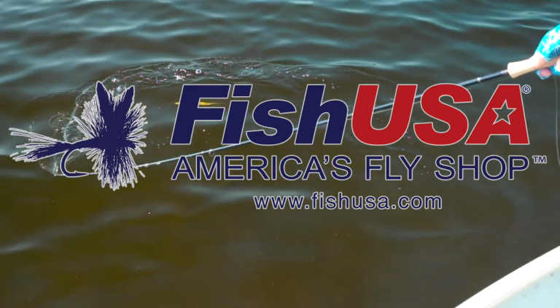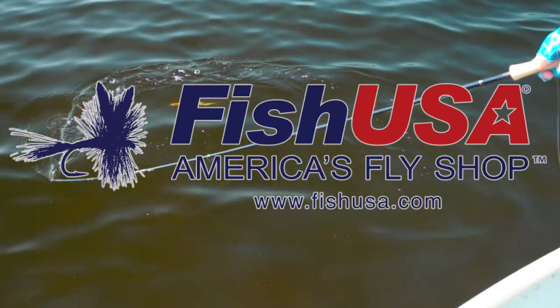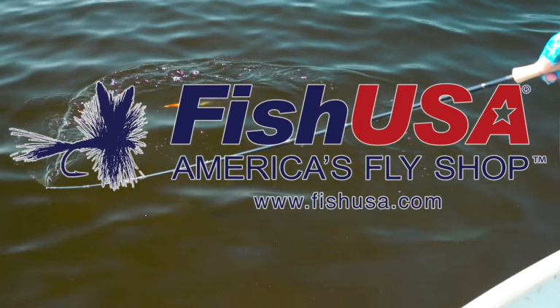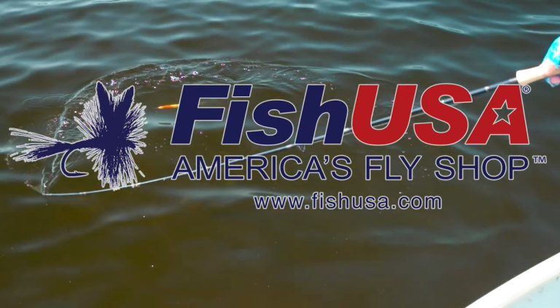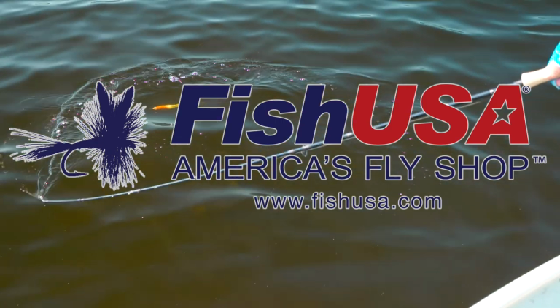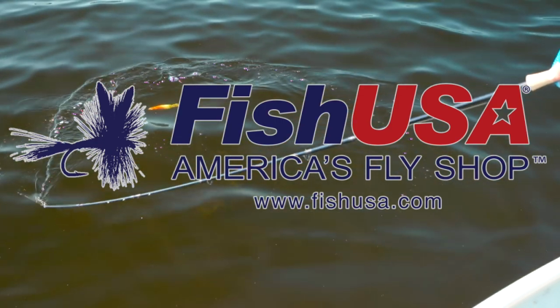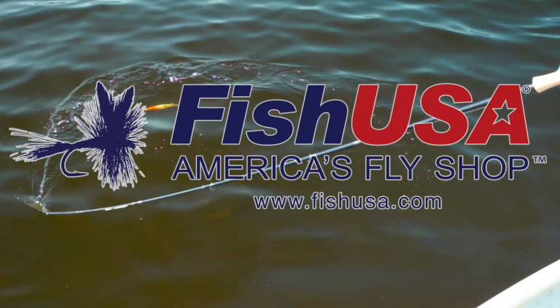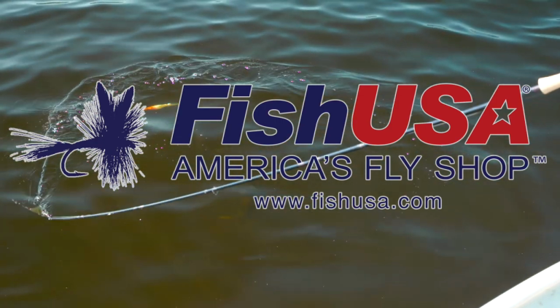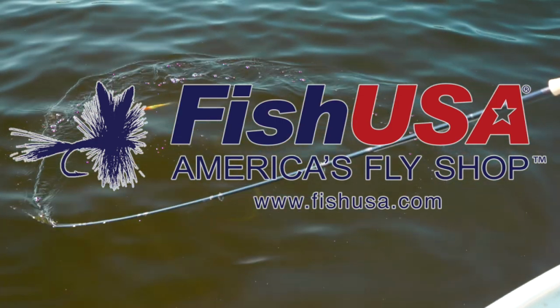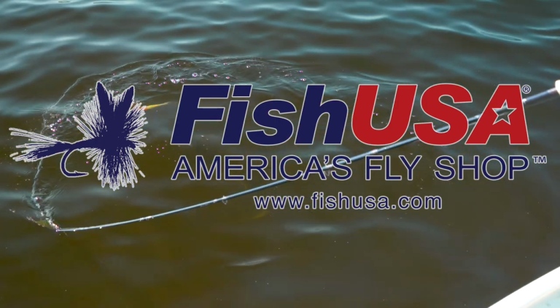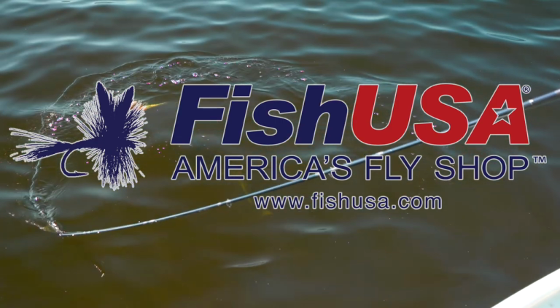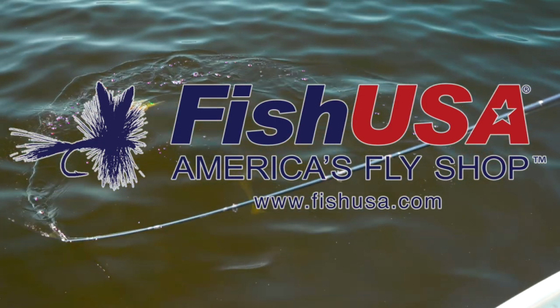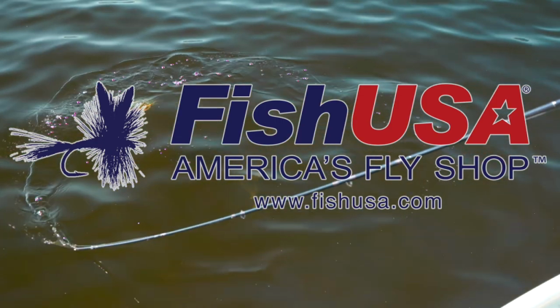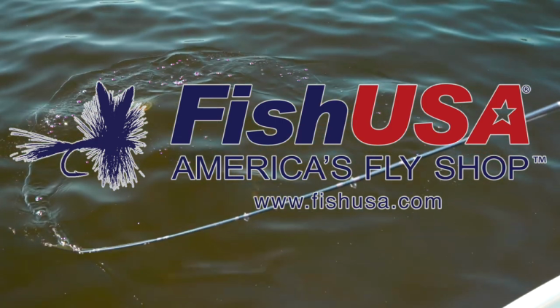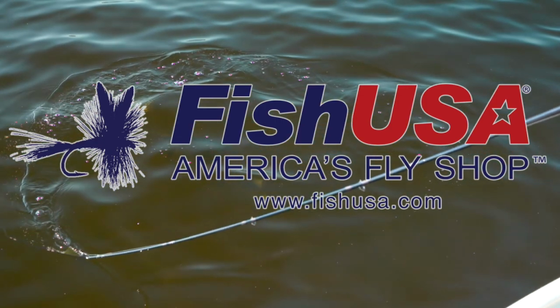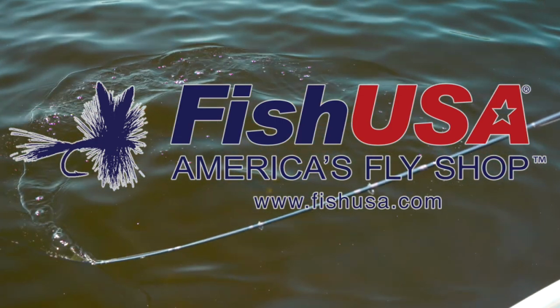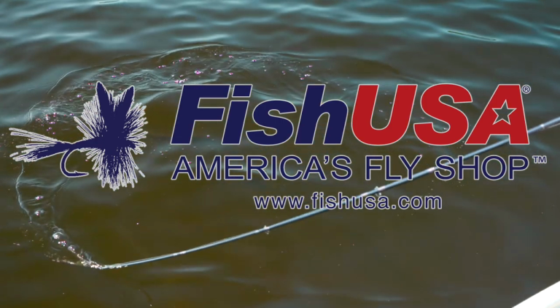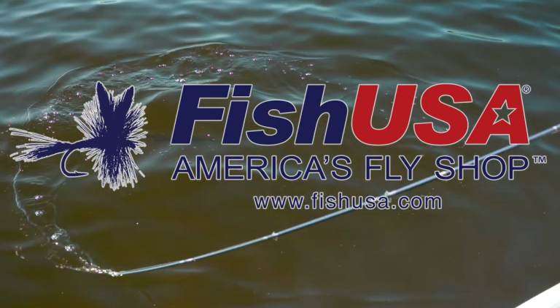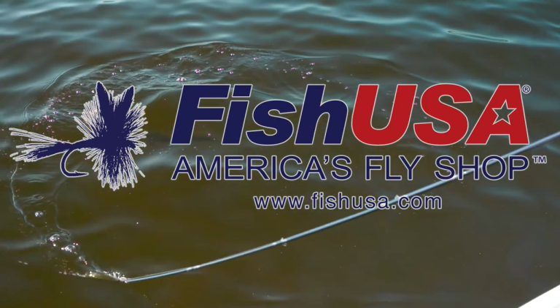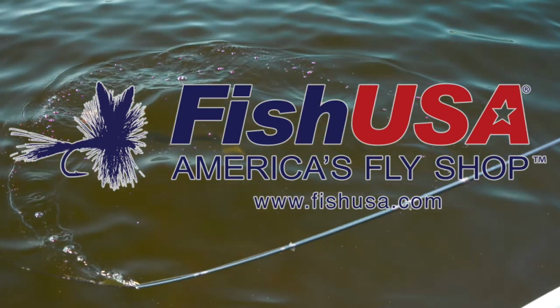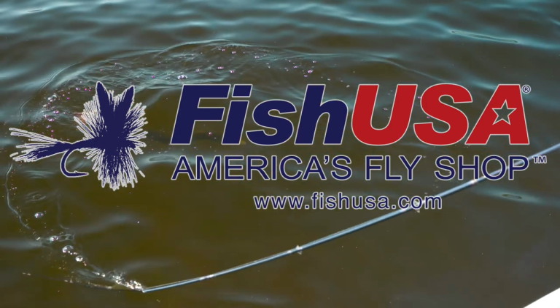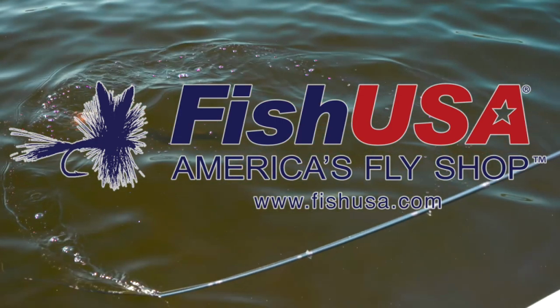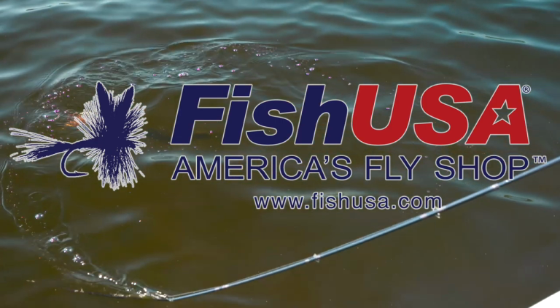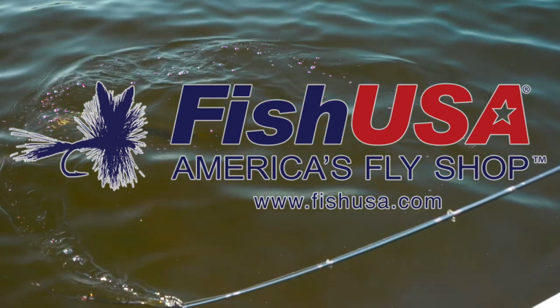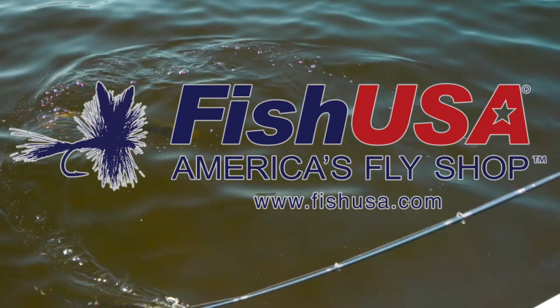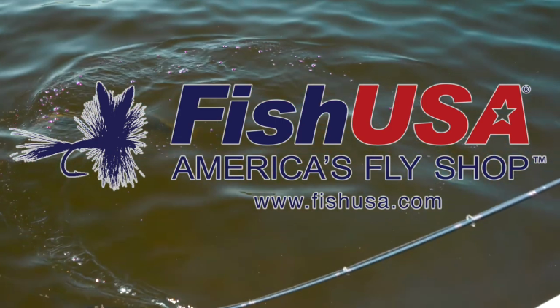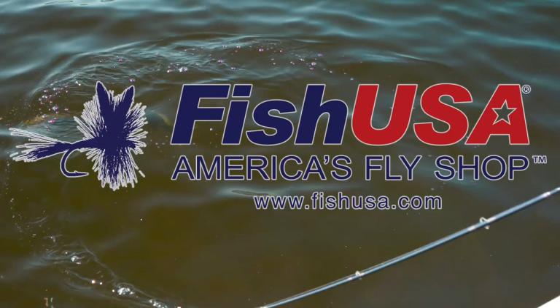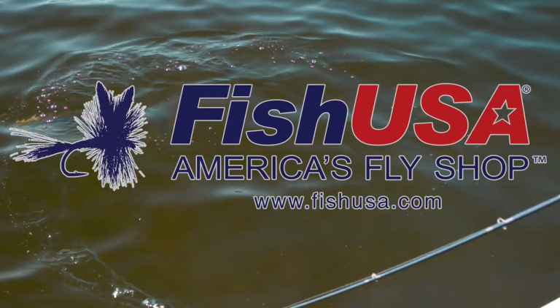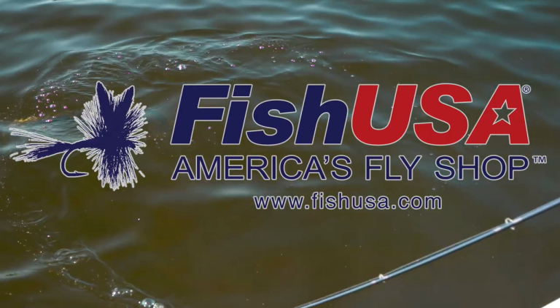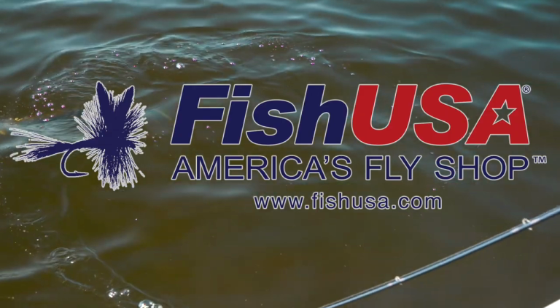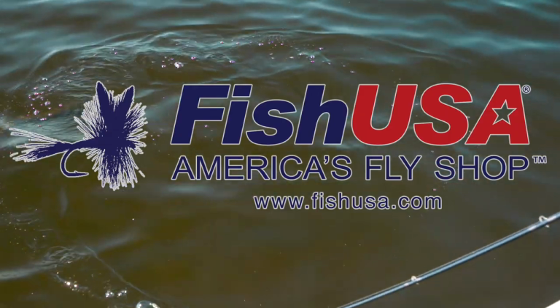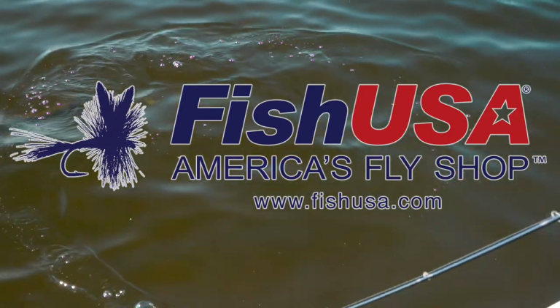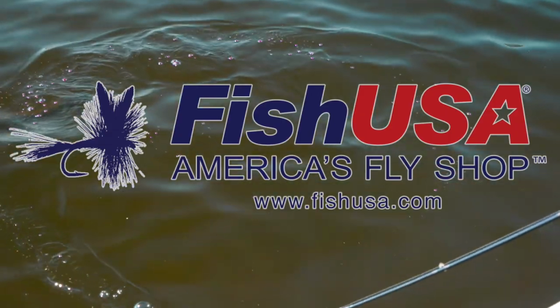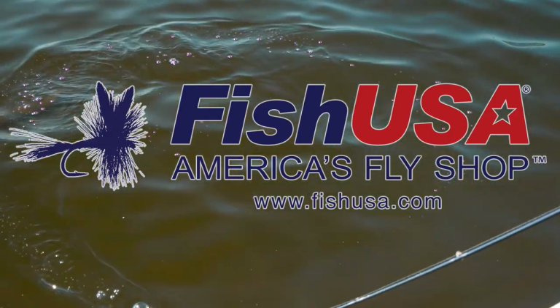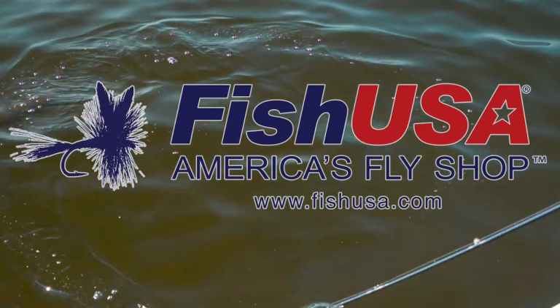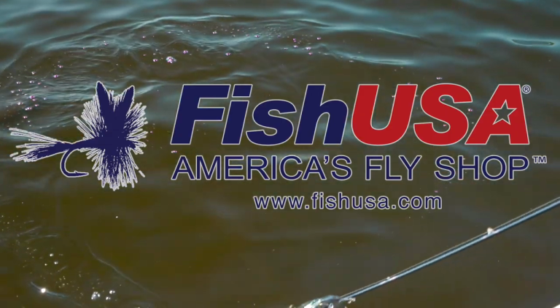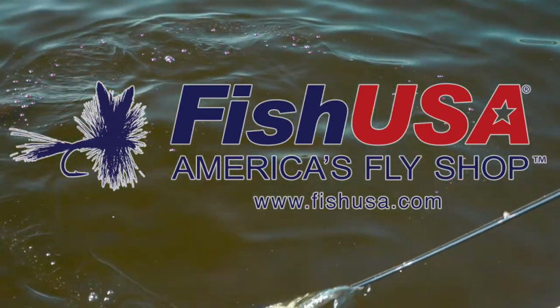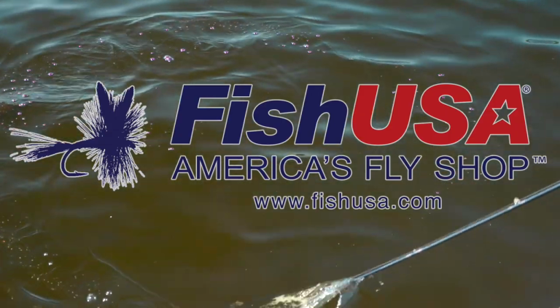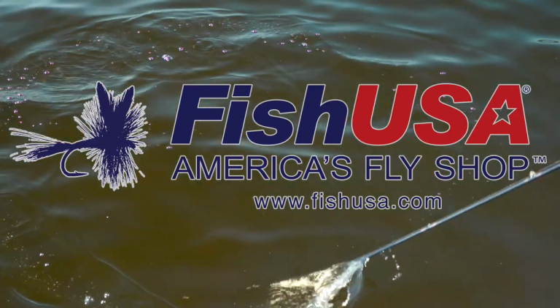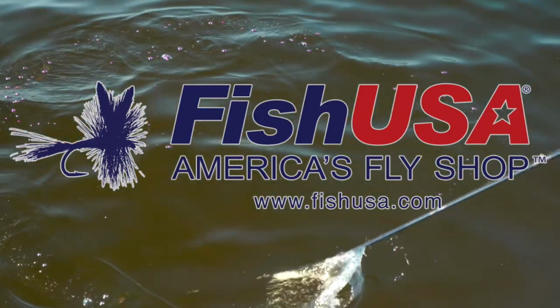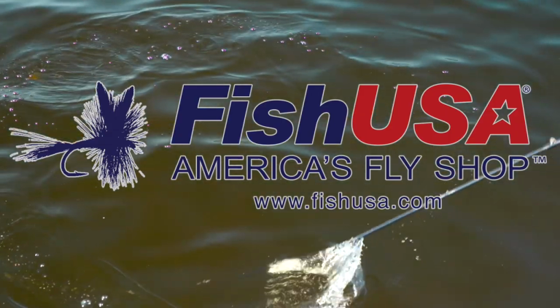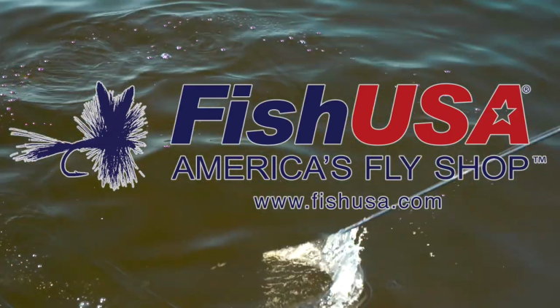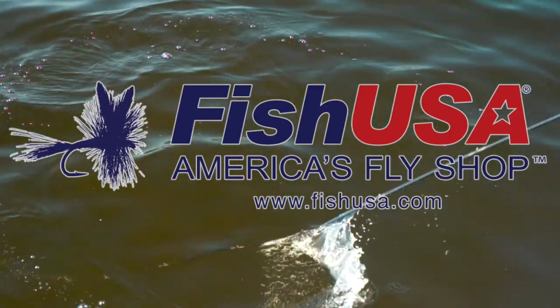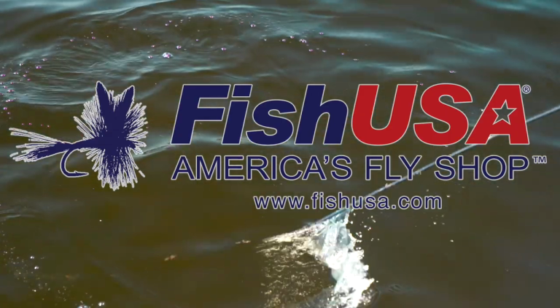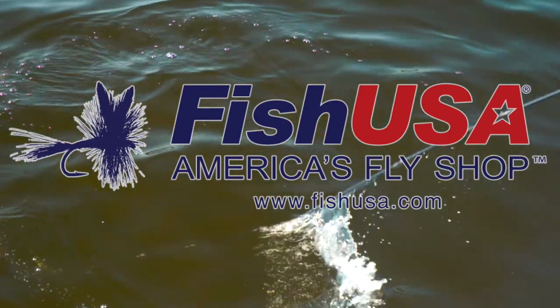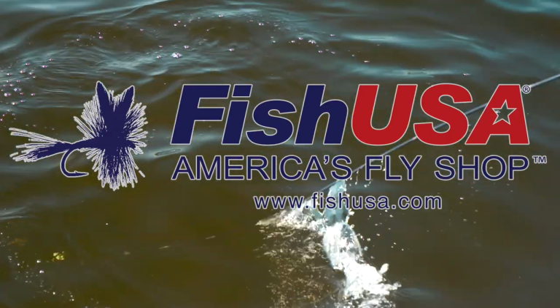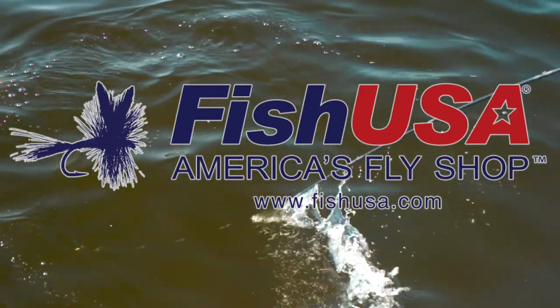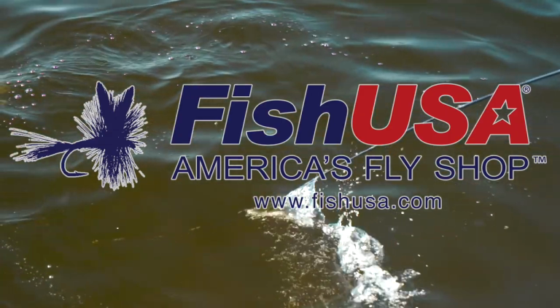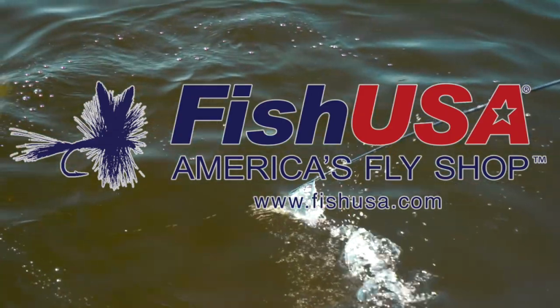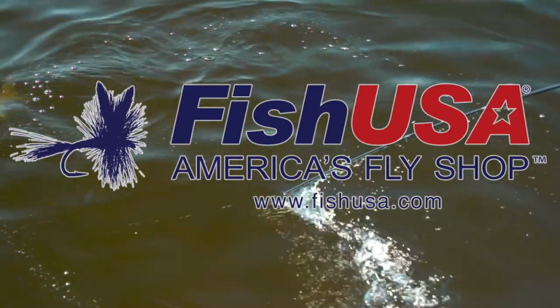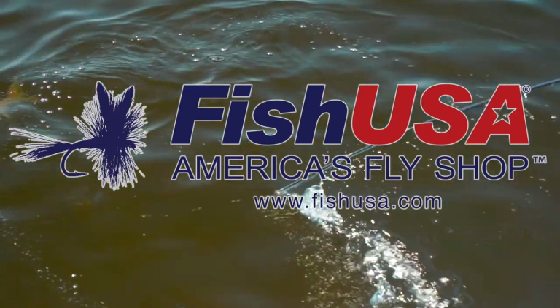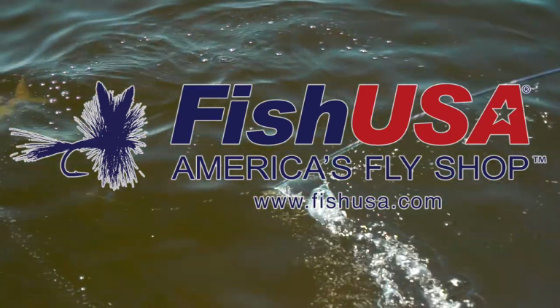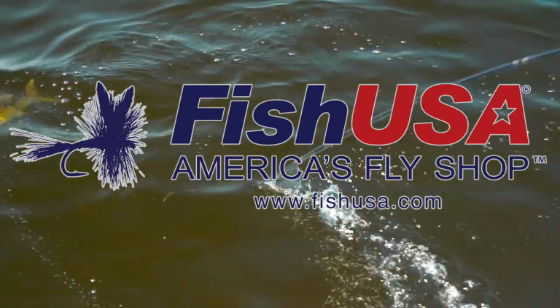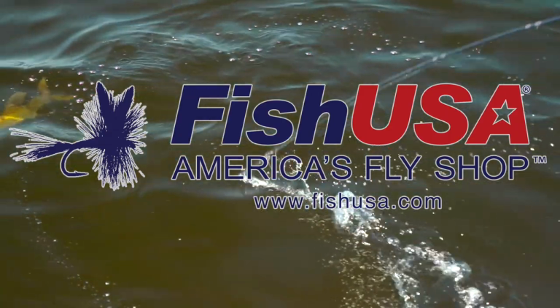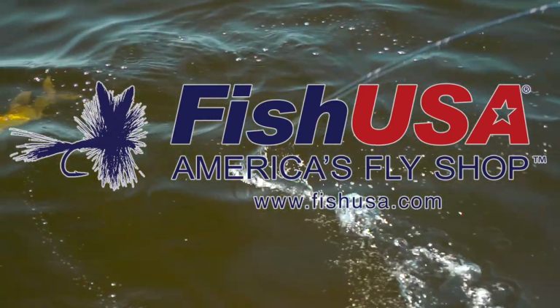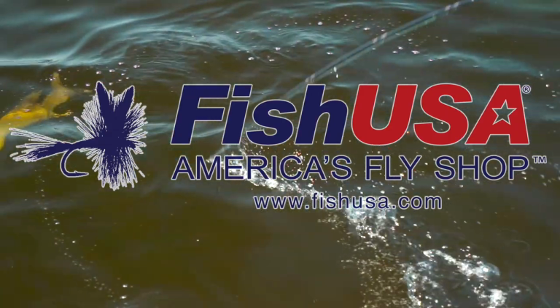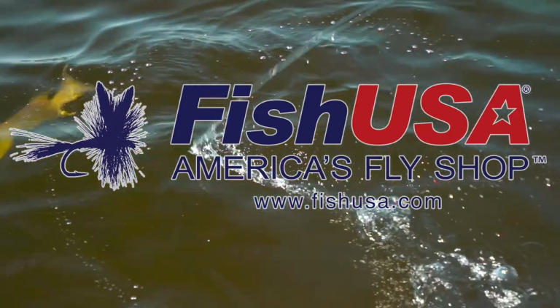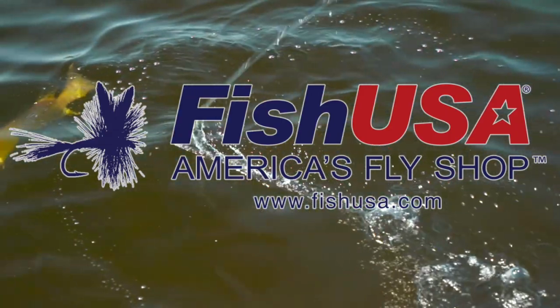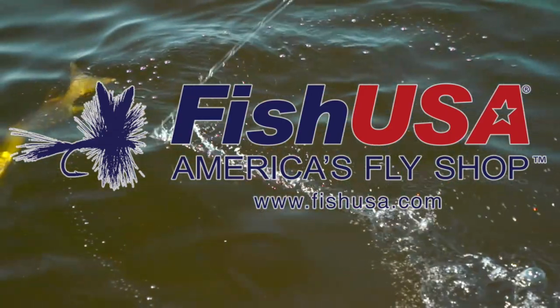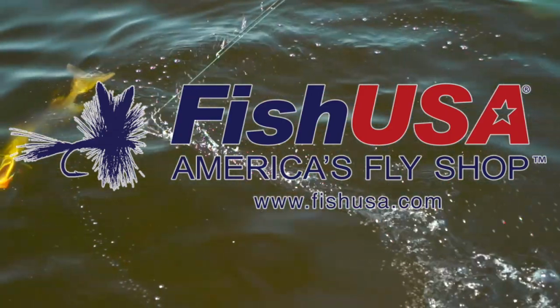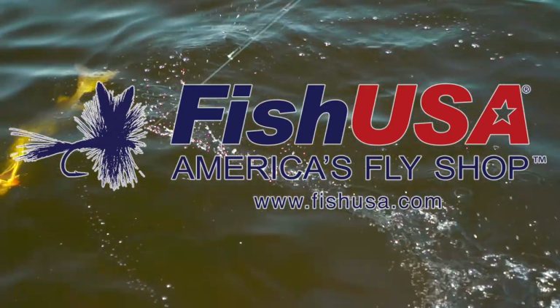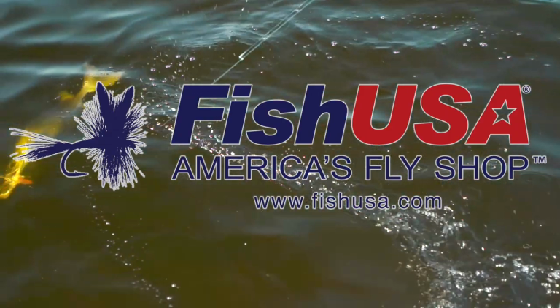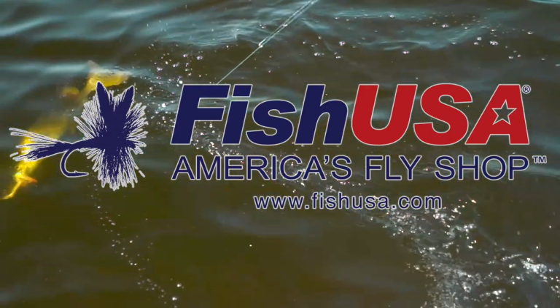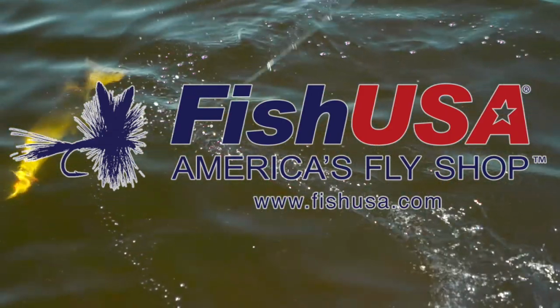This video is made possible by Fish USA, America's fly shop. Visit us today at fishusa.com.